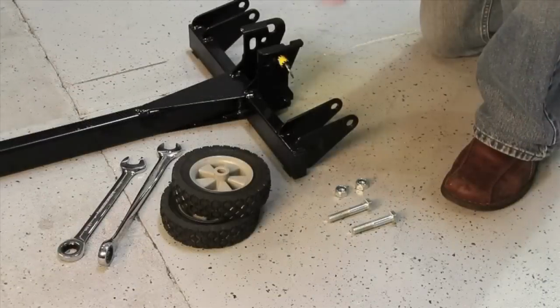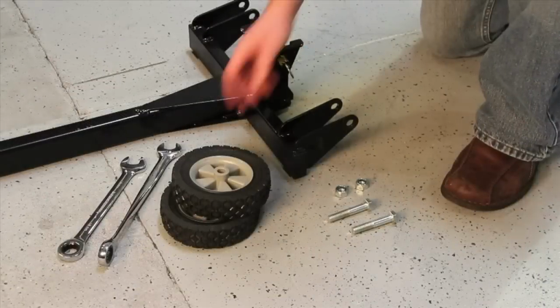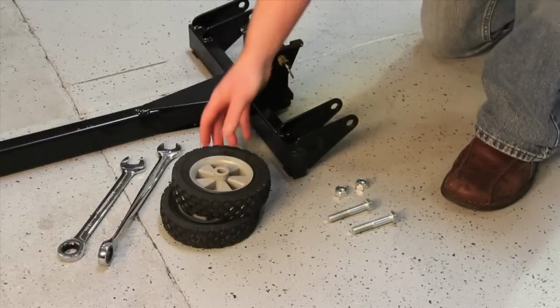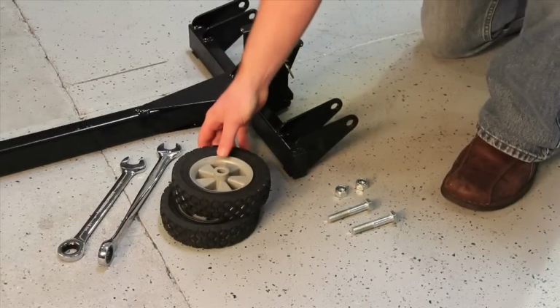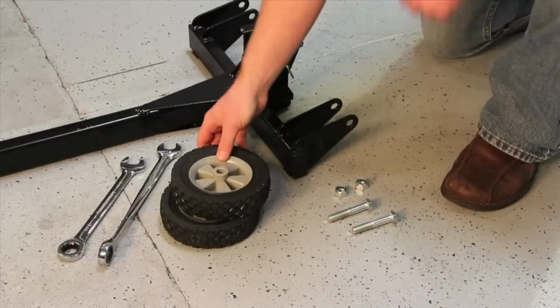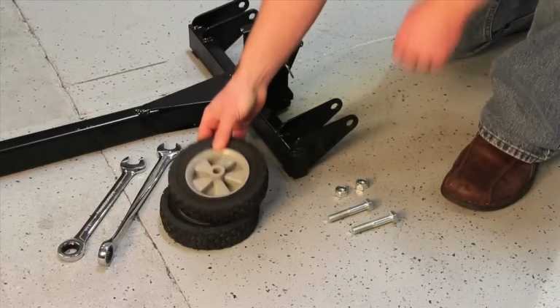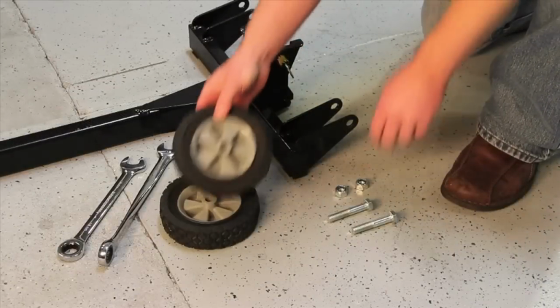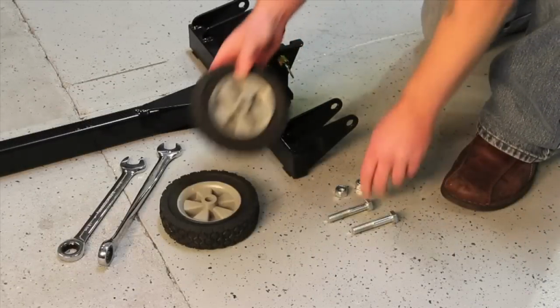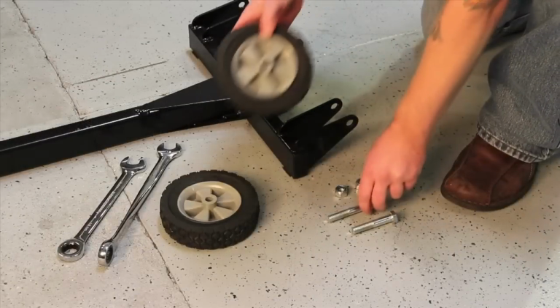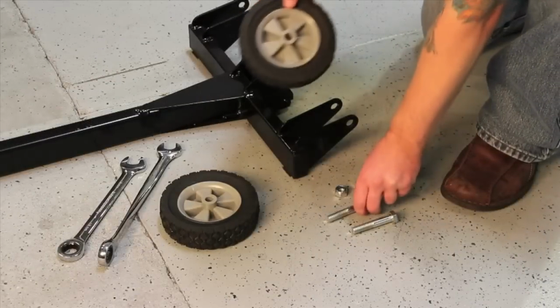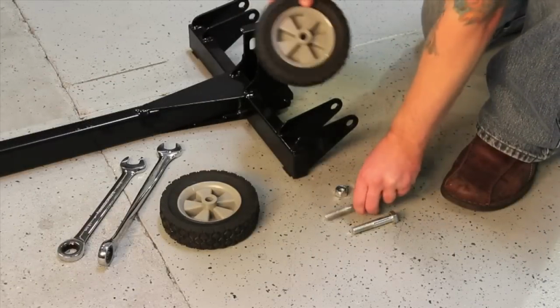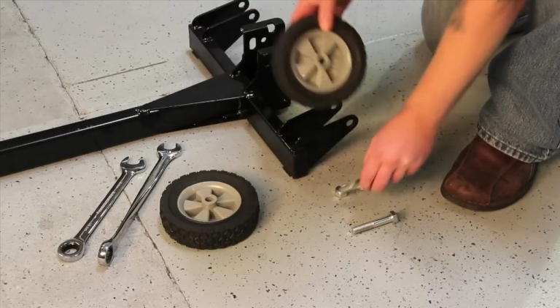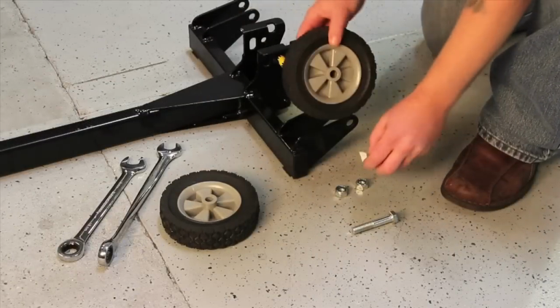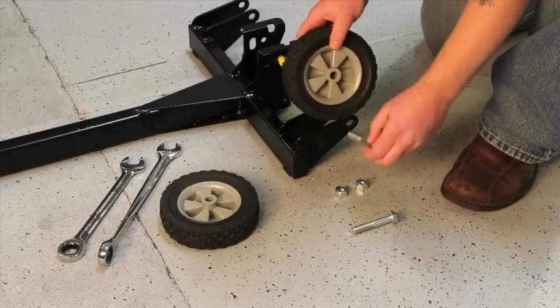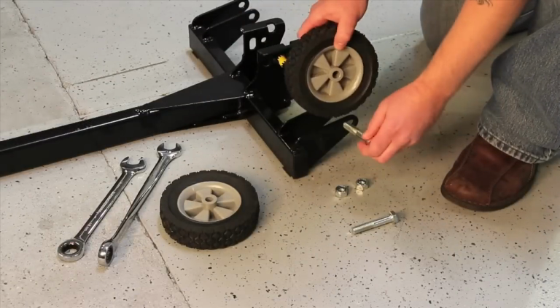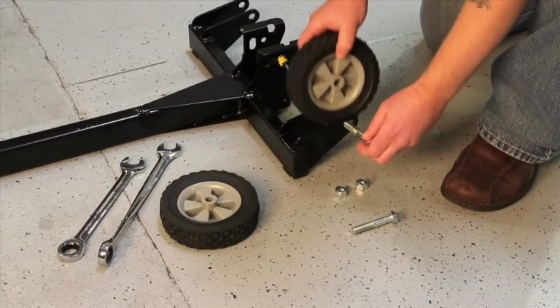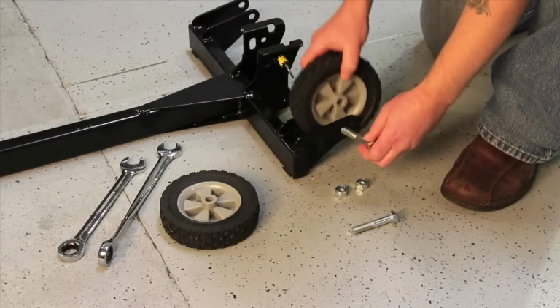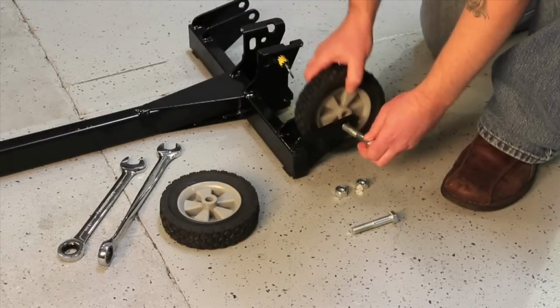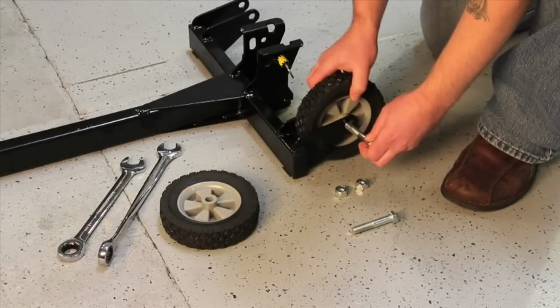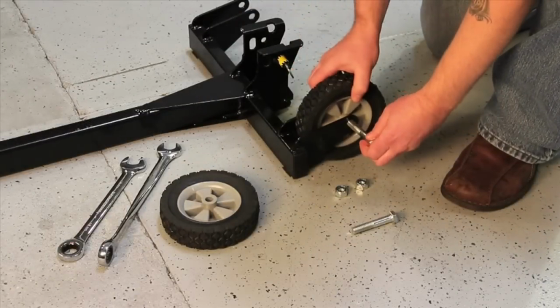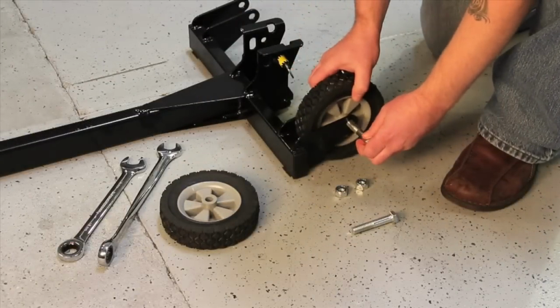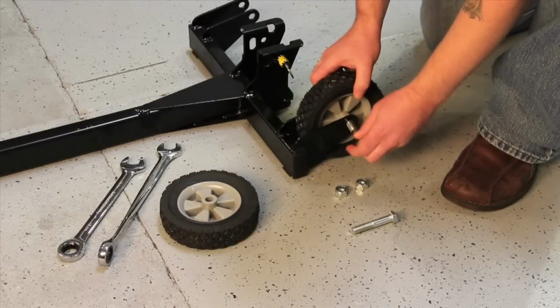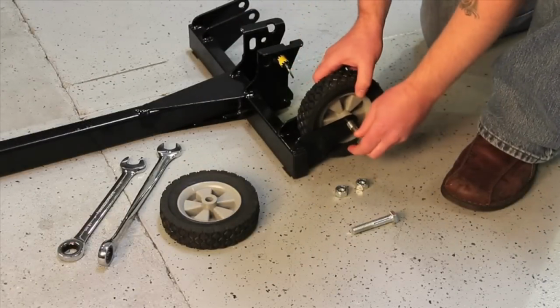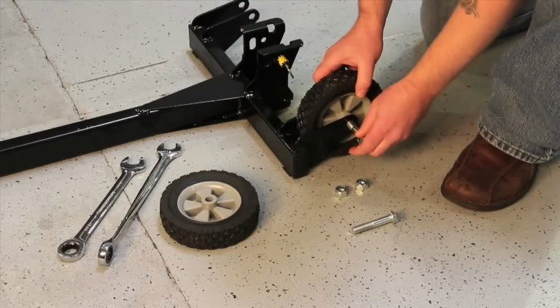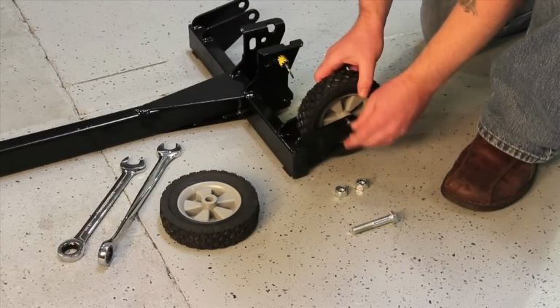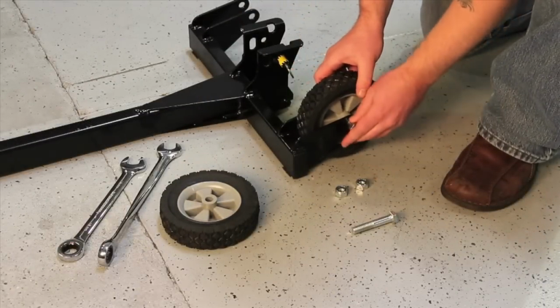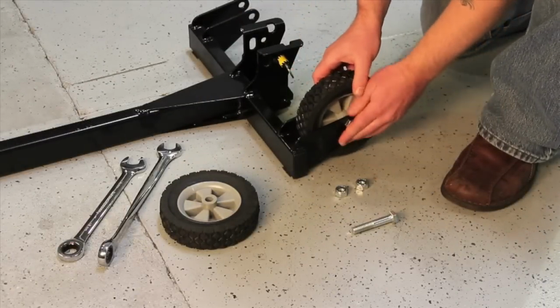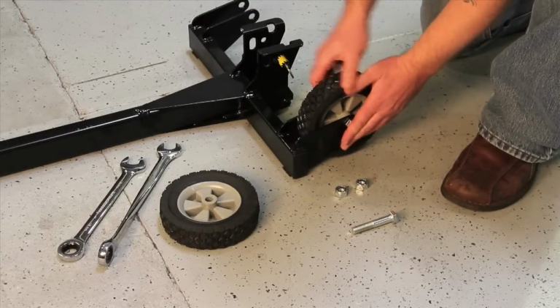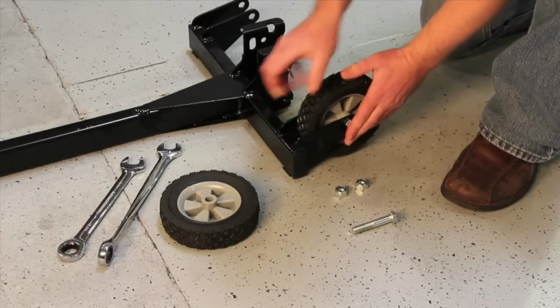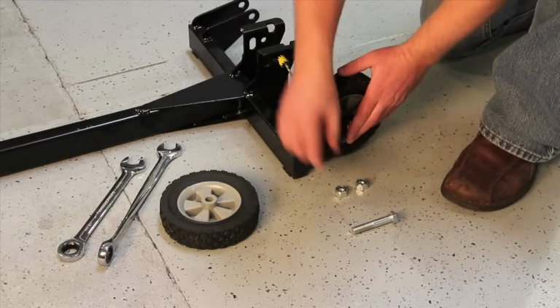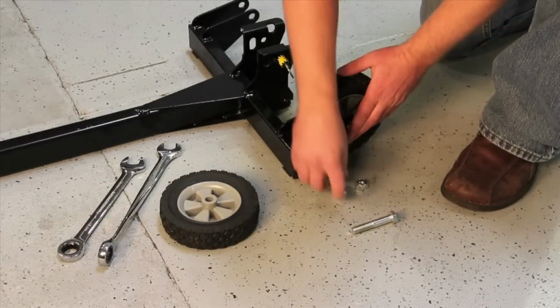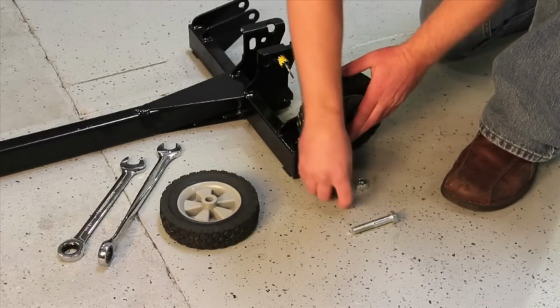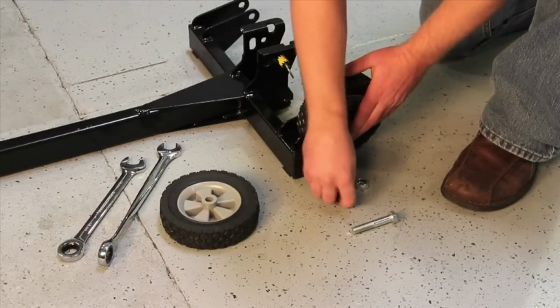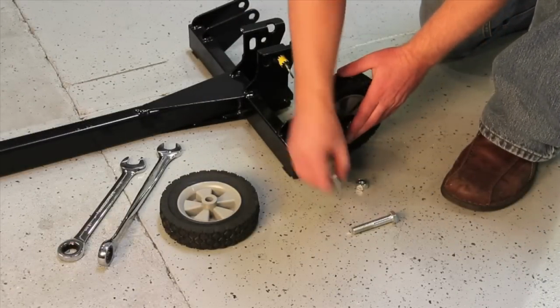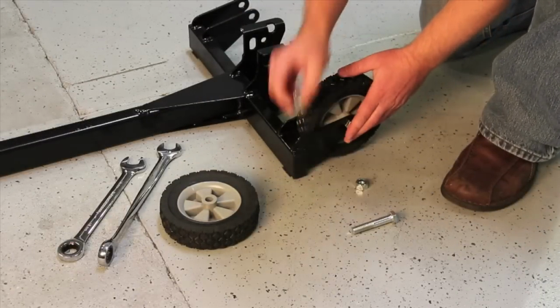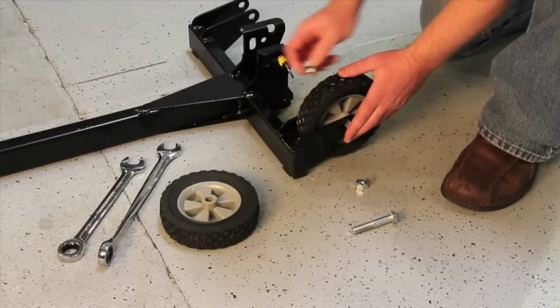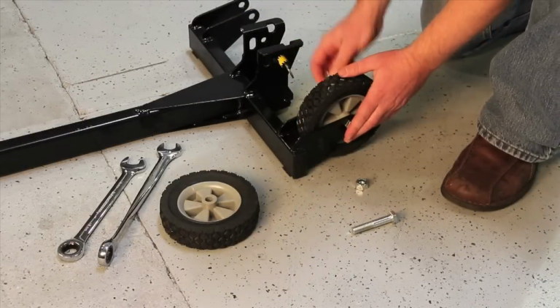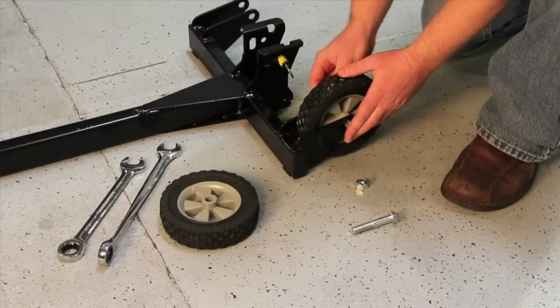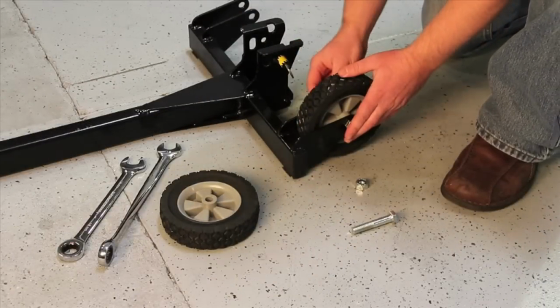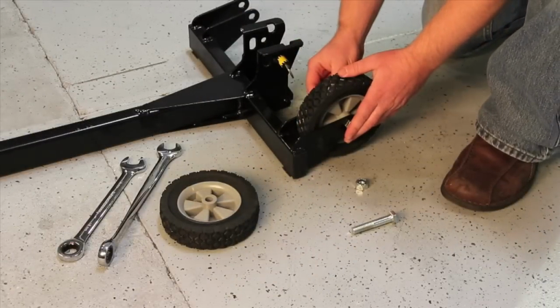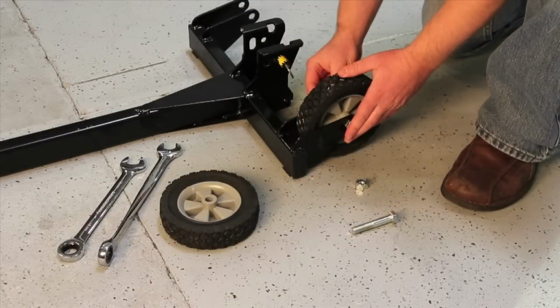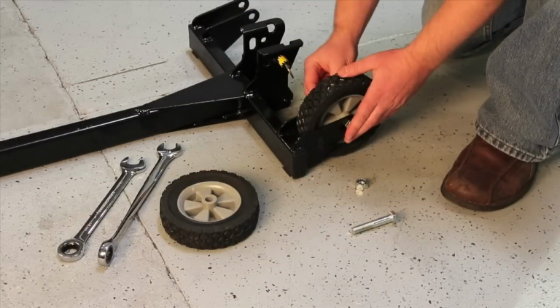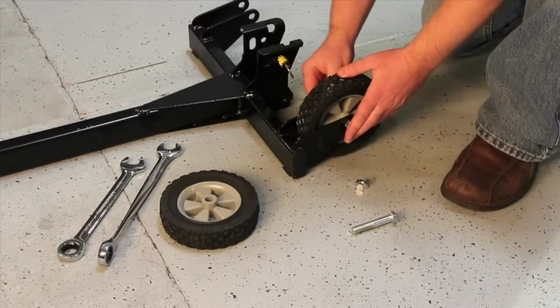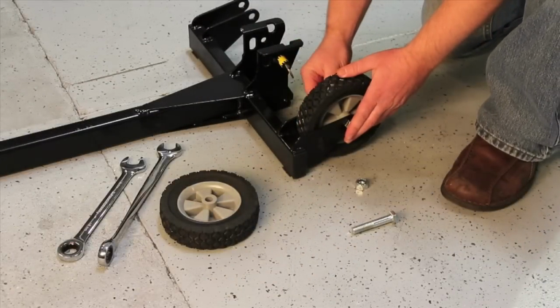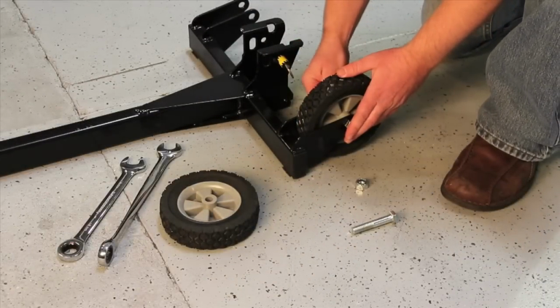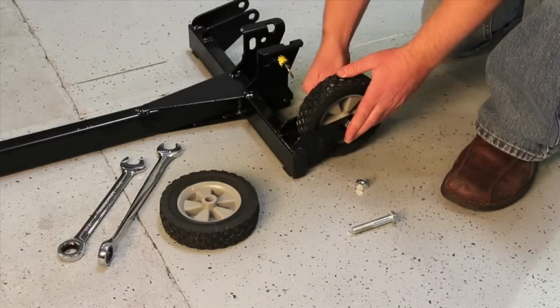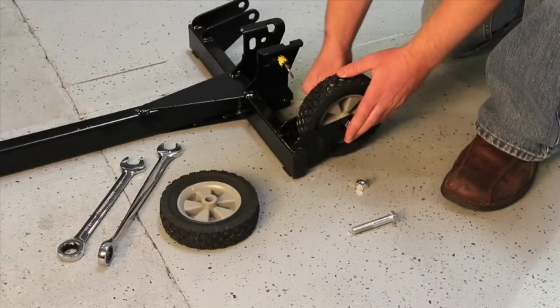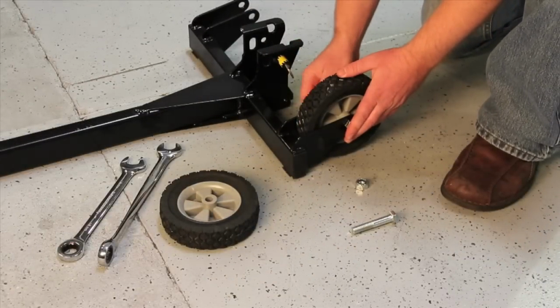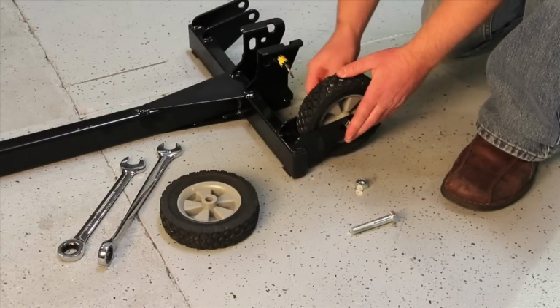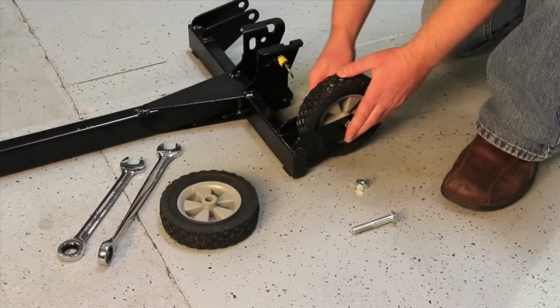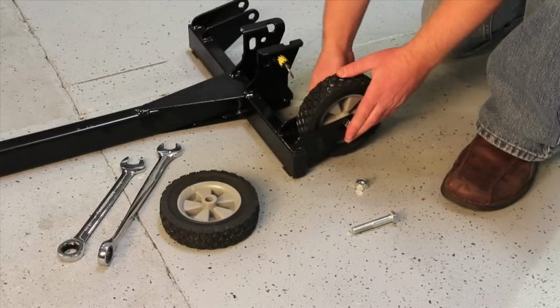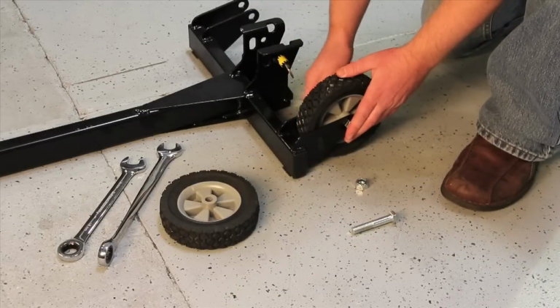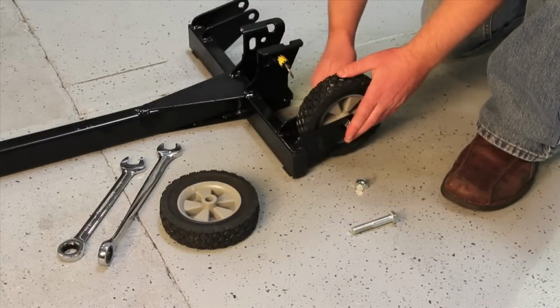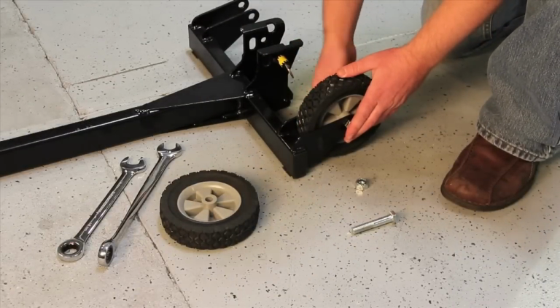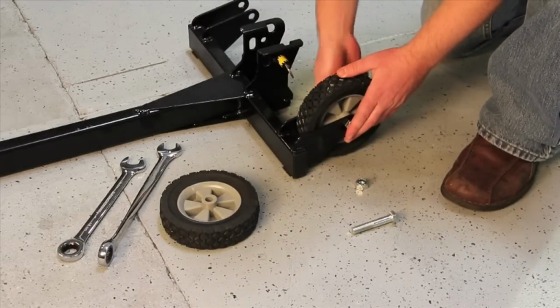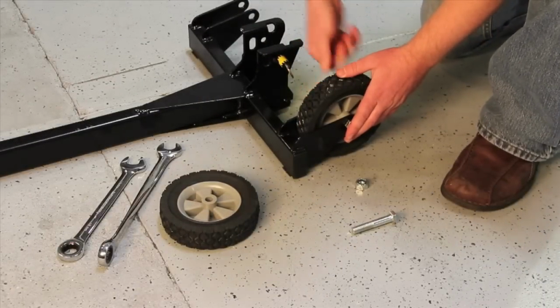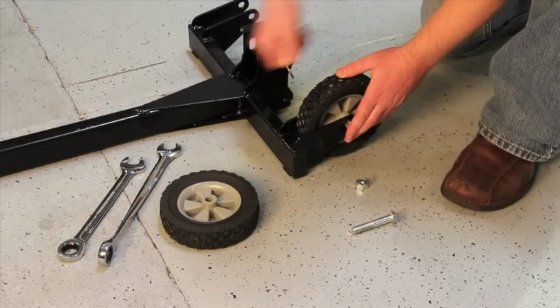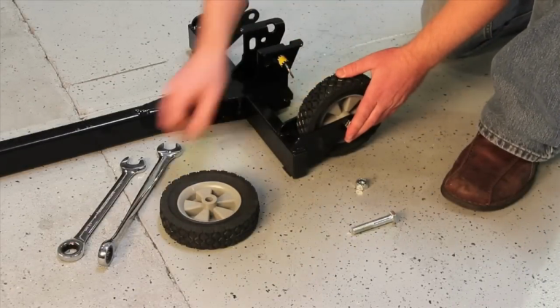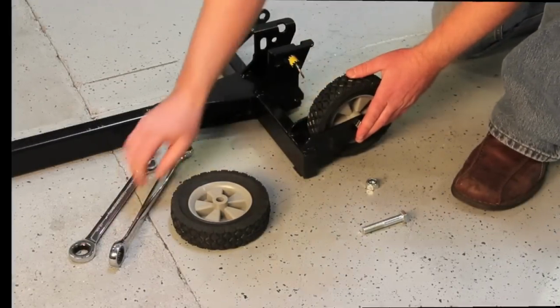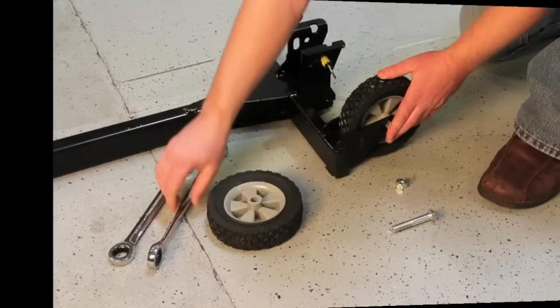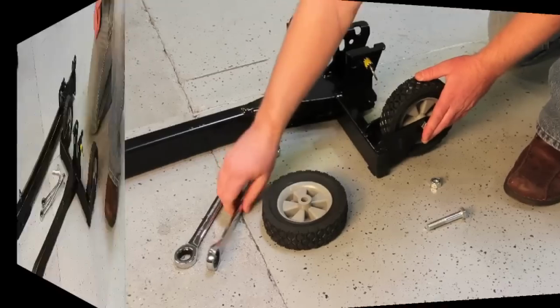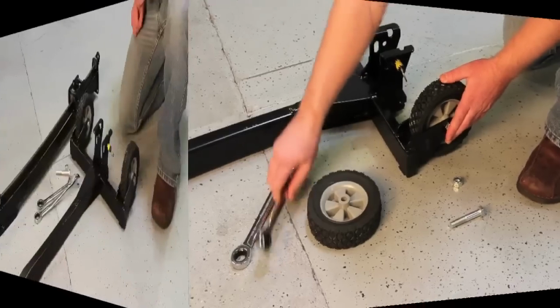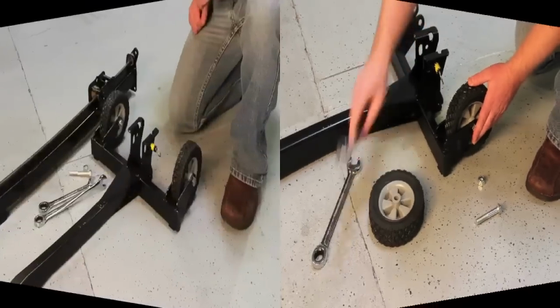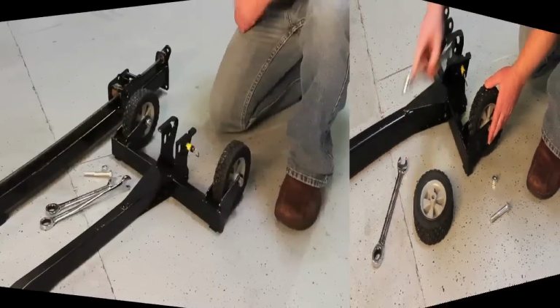Attach the wheels to the base using the cap screw and nylock nut. Repeat with the second wheel.